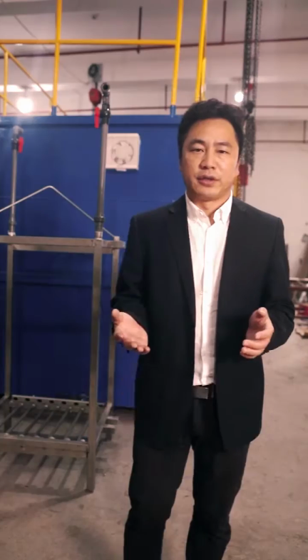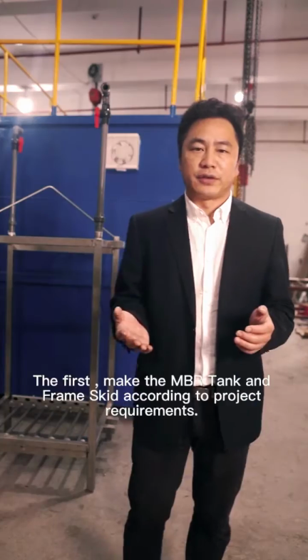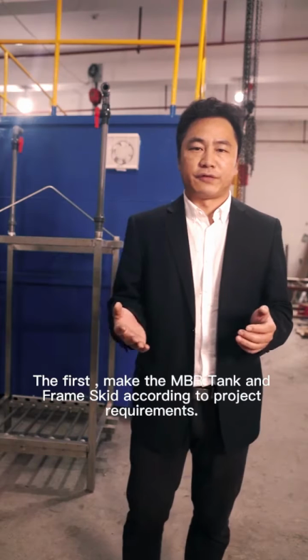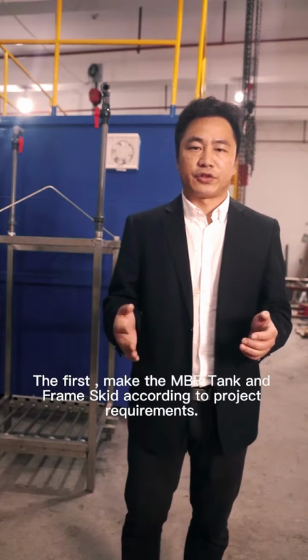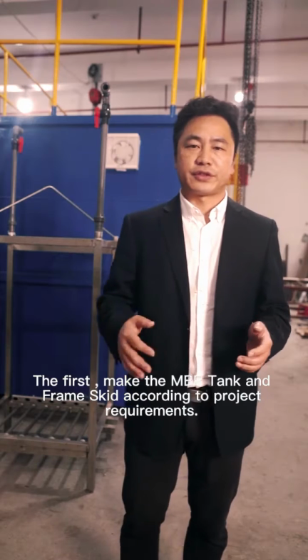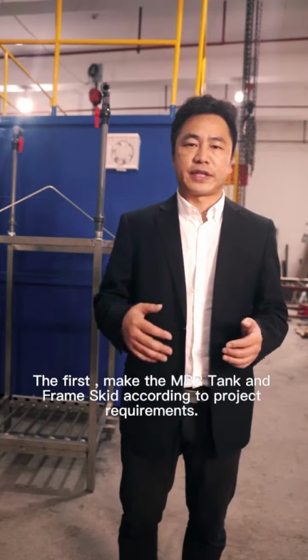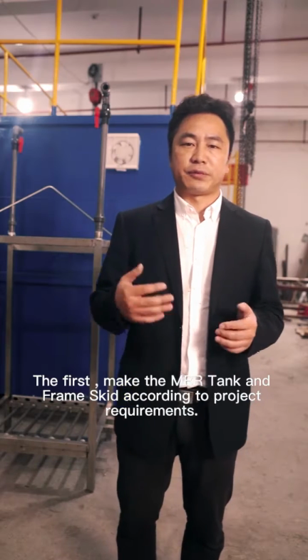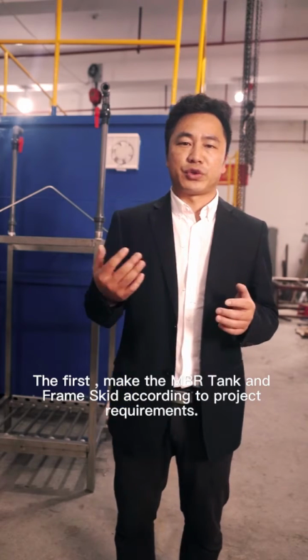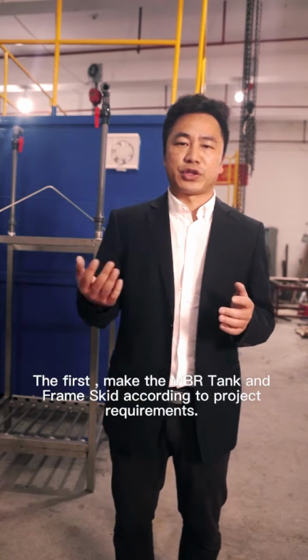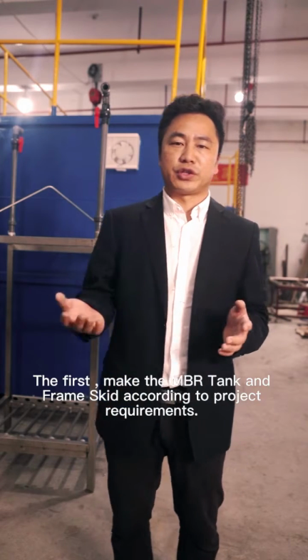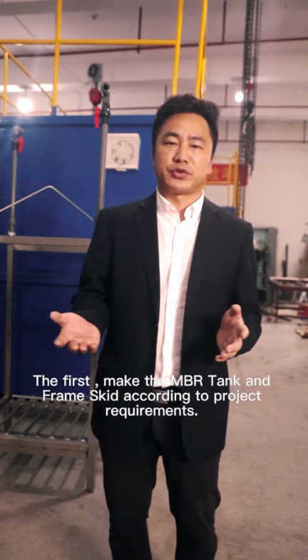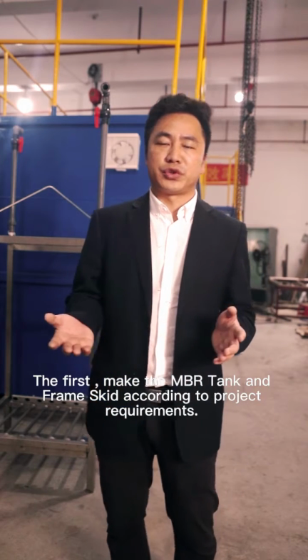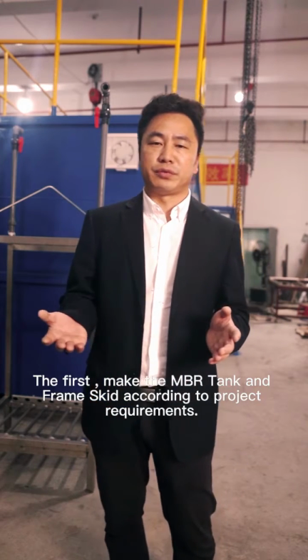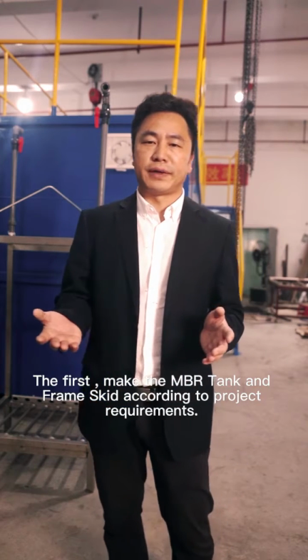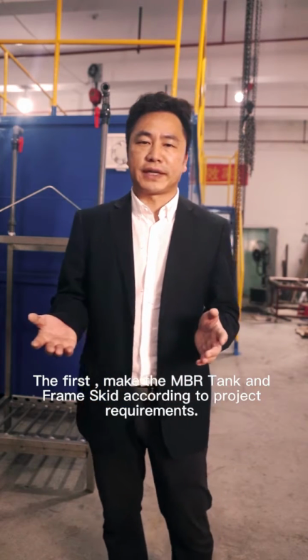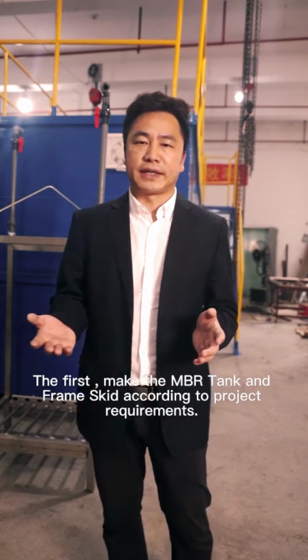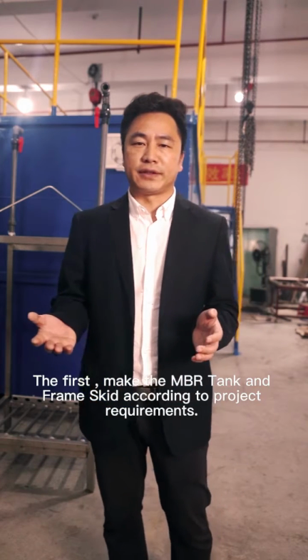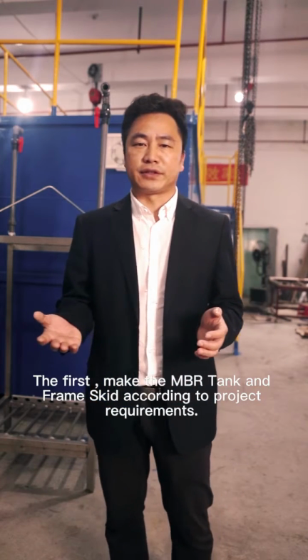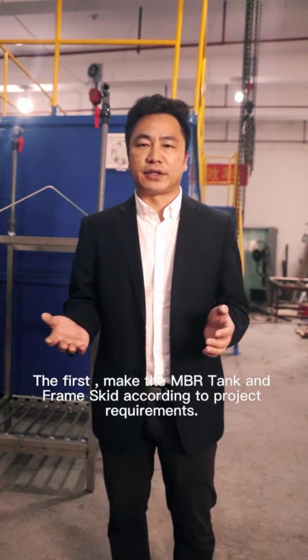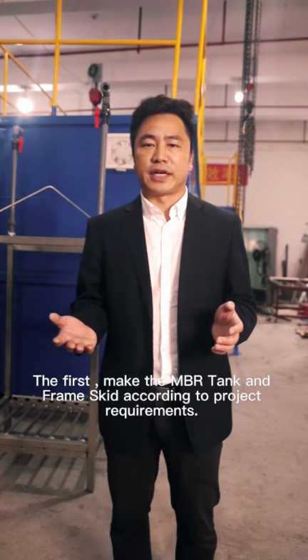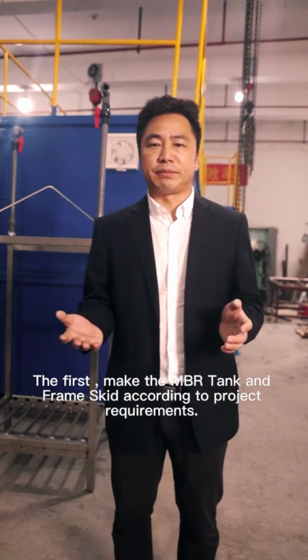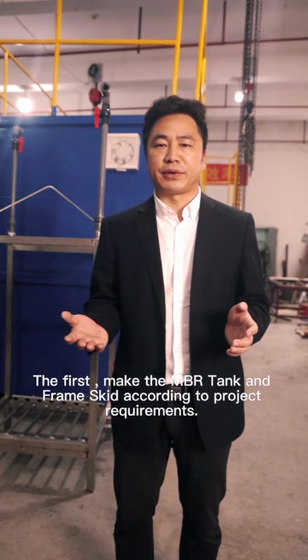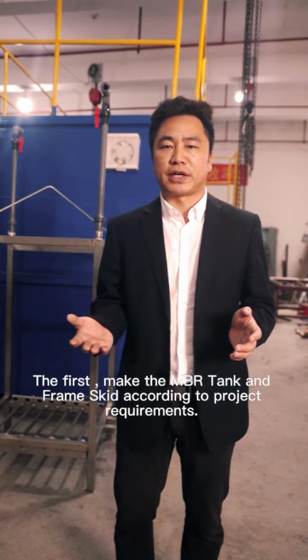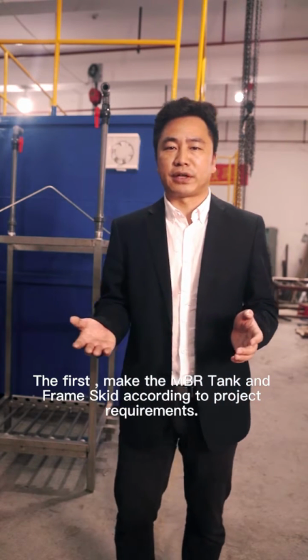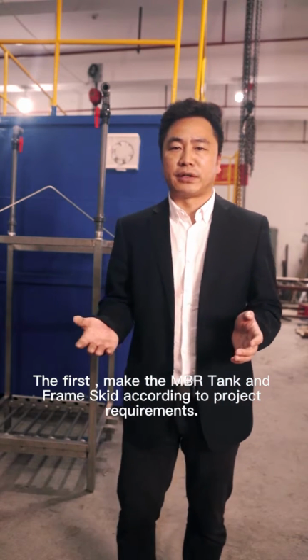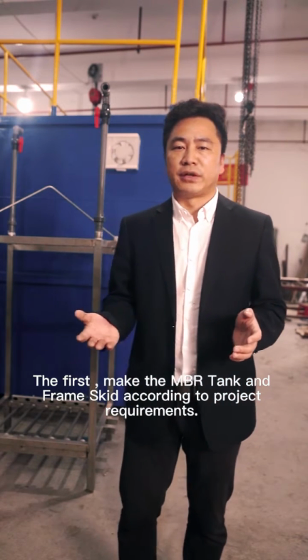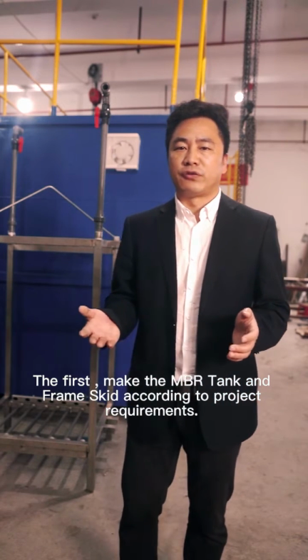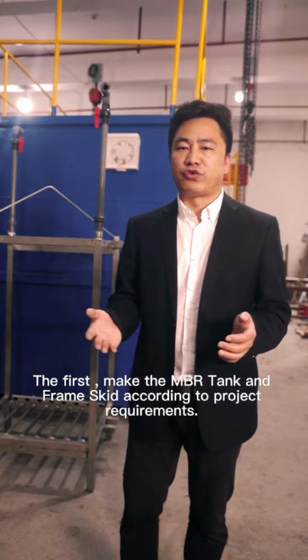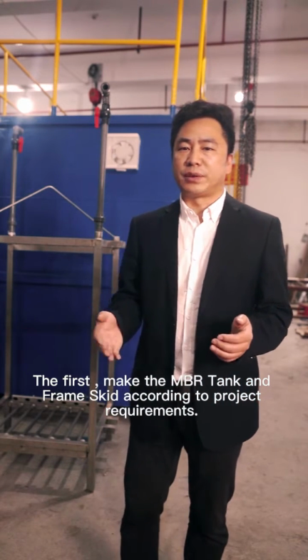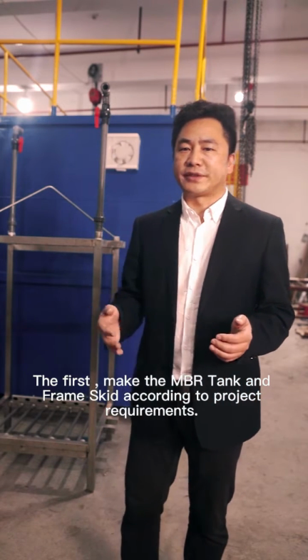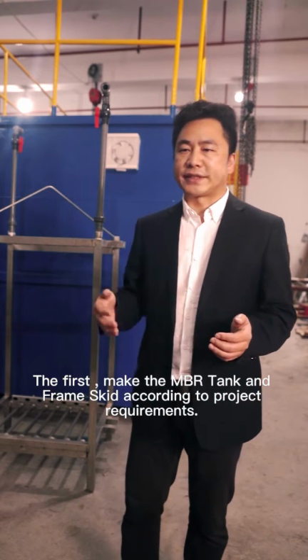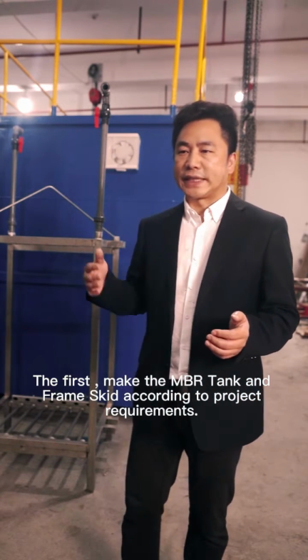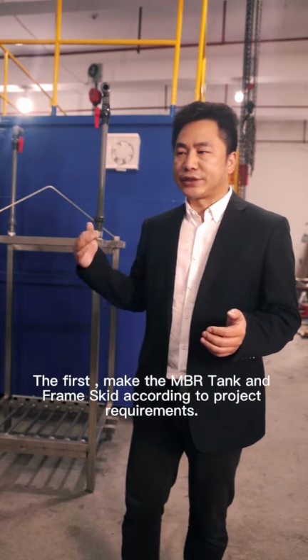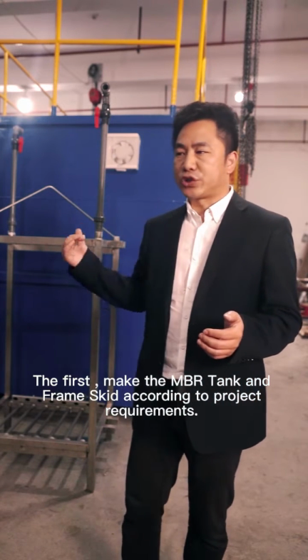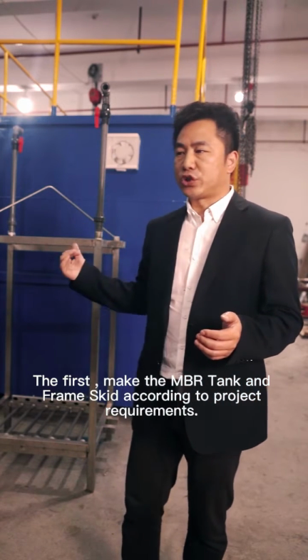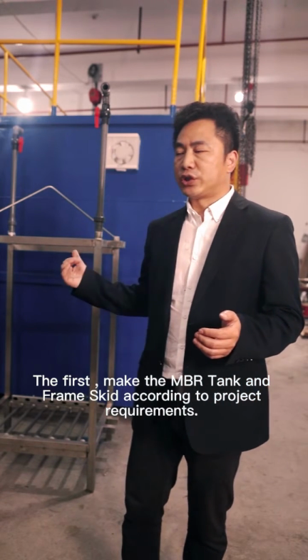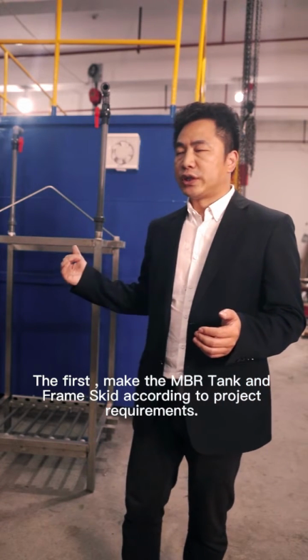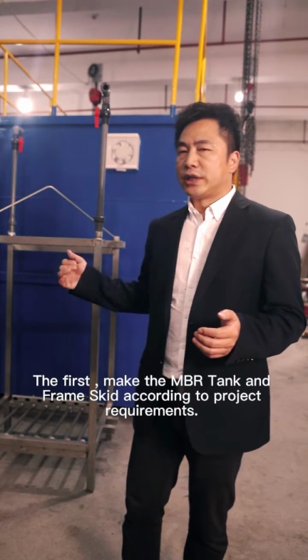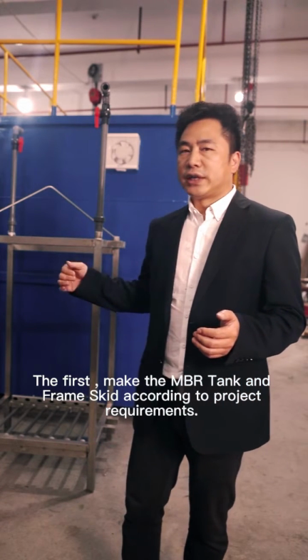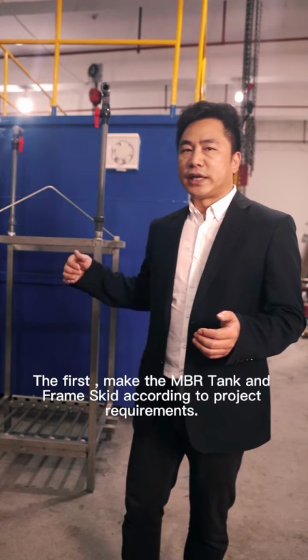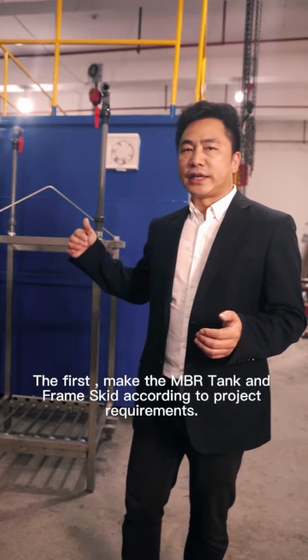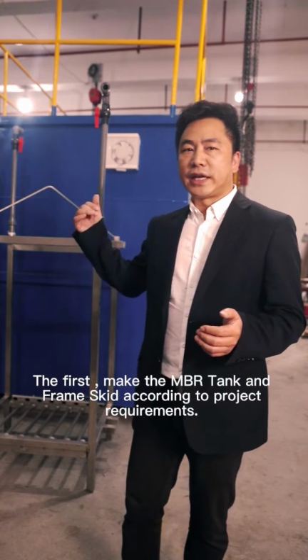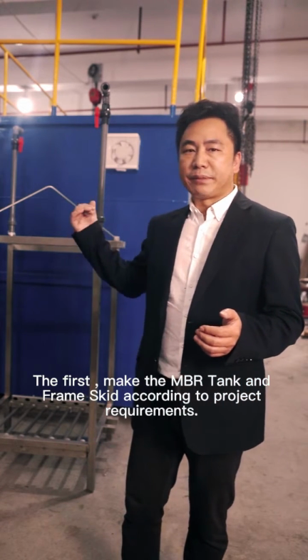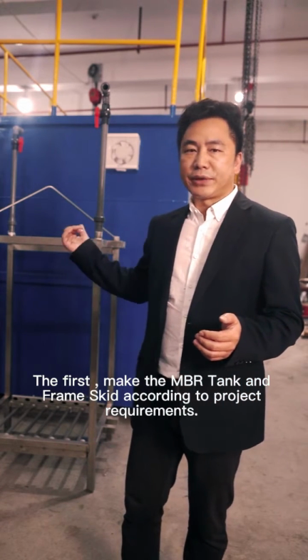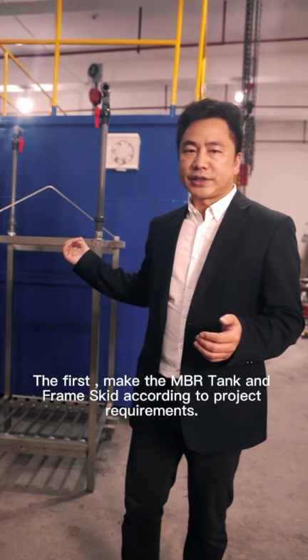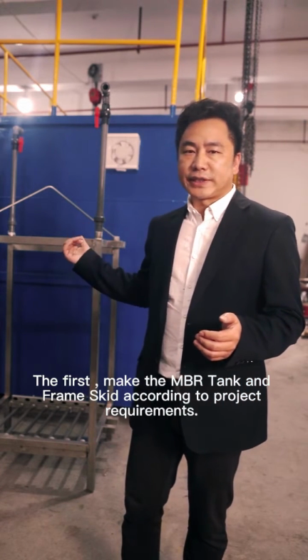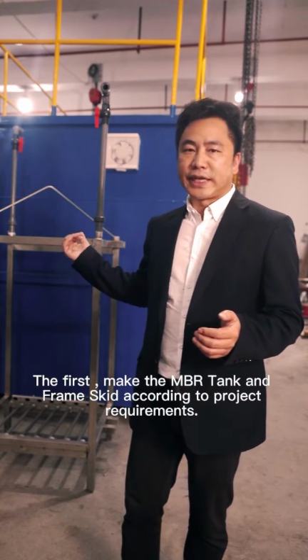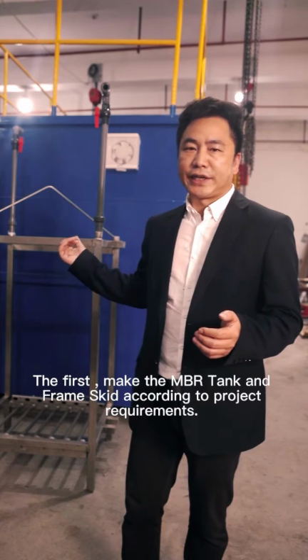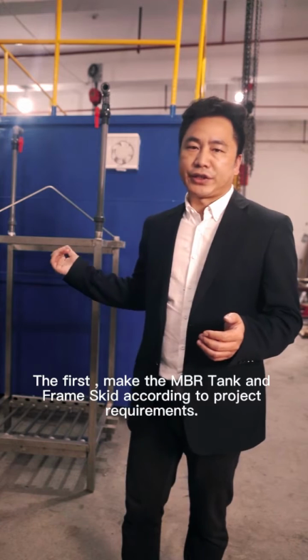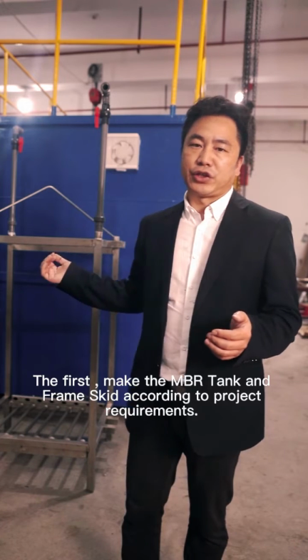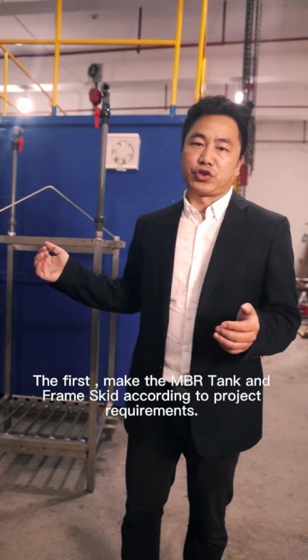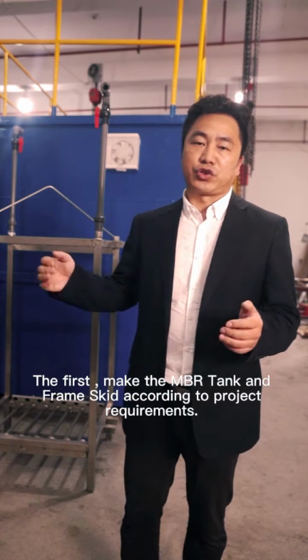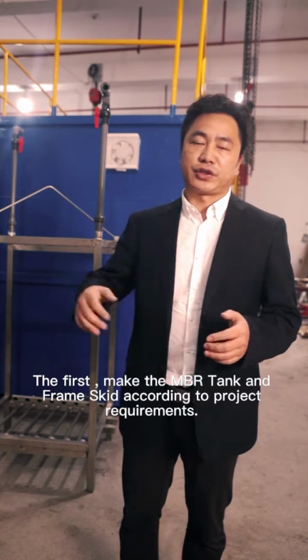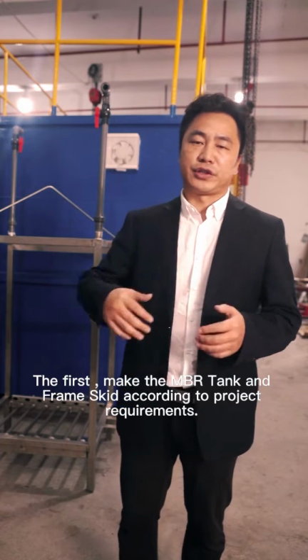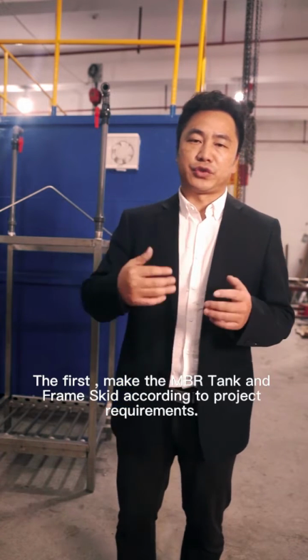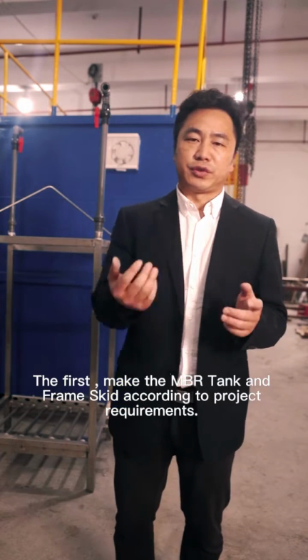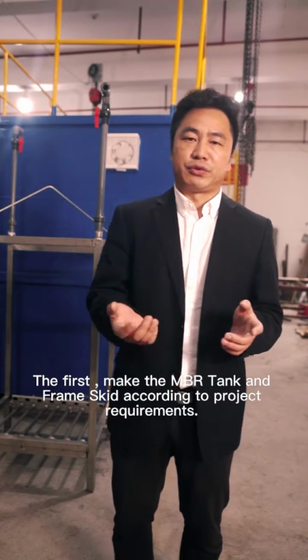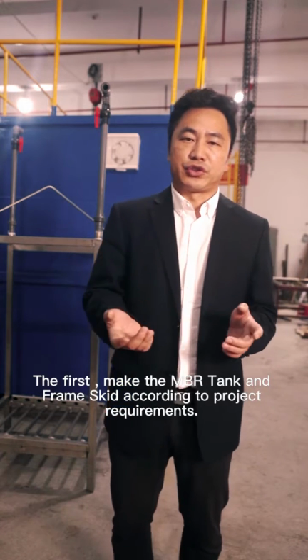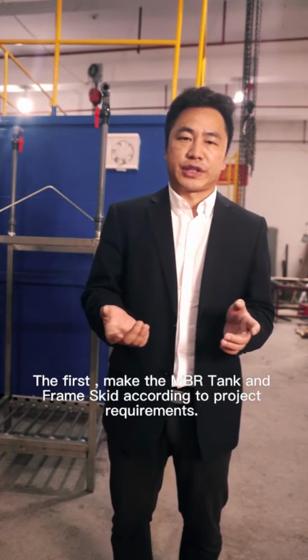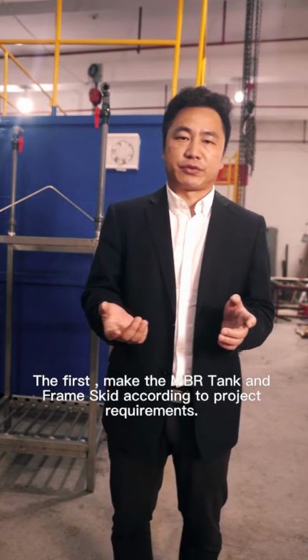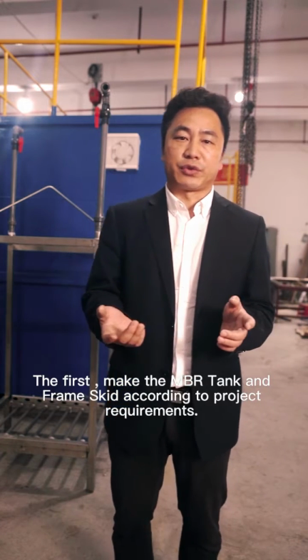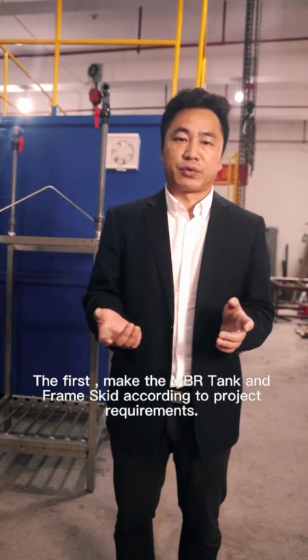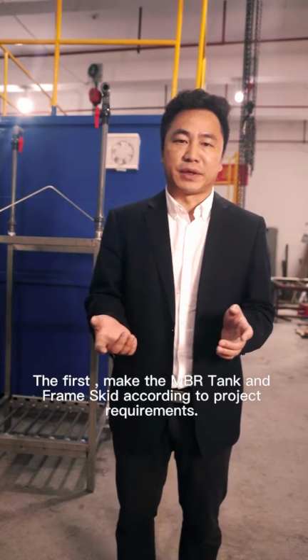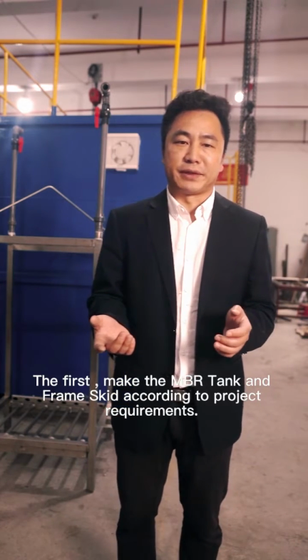The first step, we are going to make this MBR frame skid and MBR tank according to project requirements.